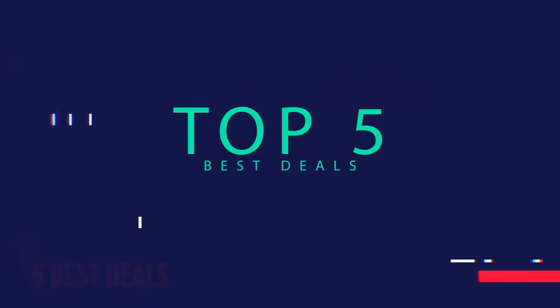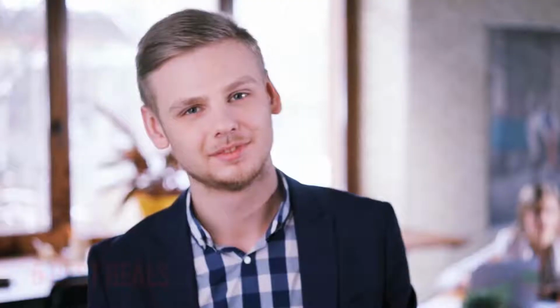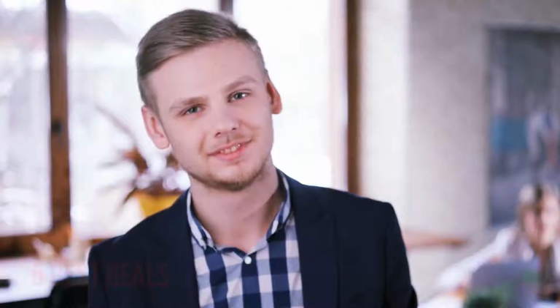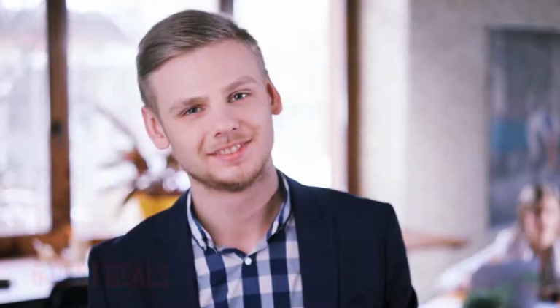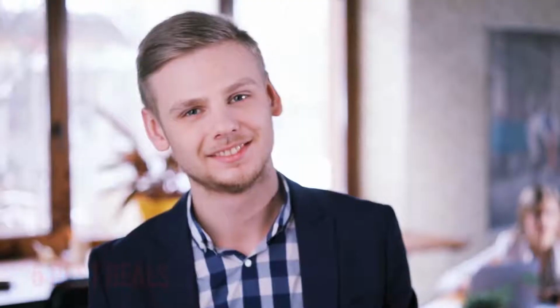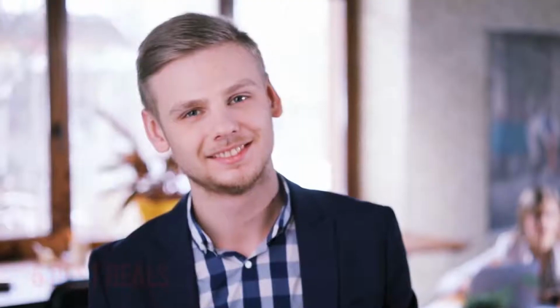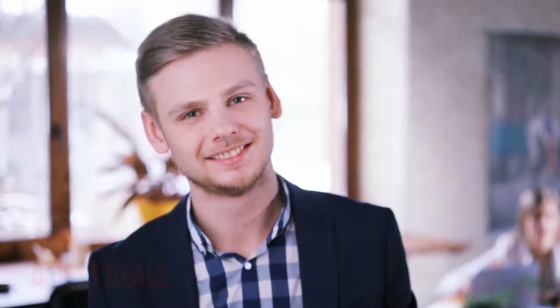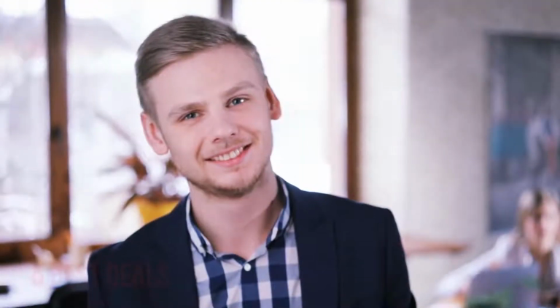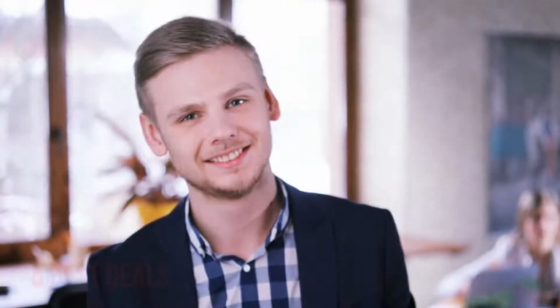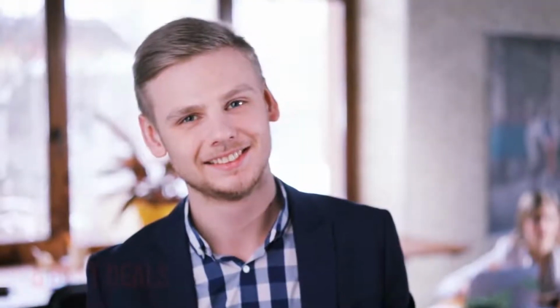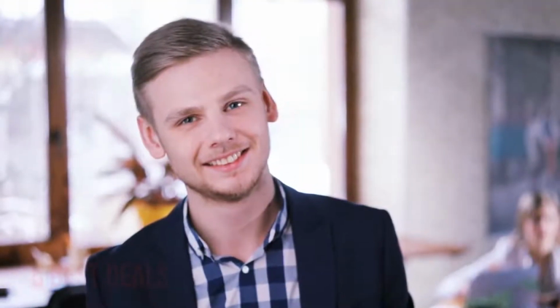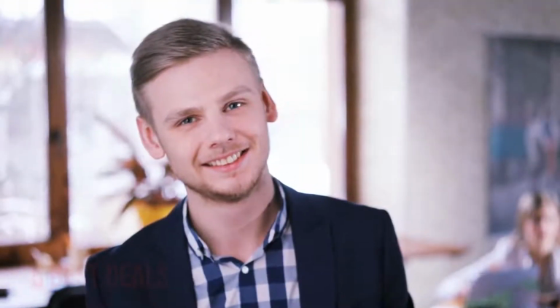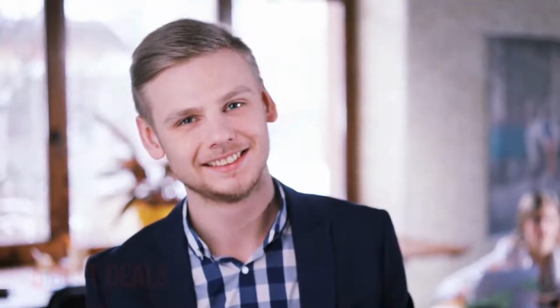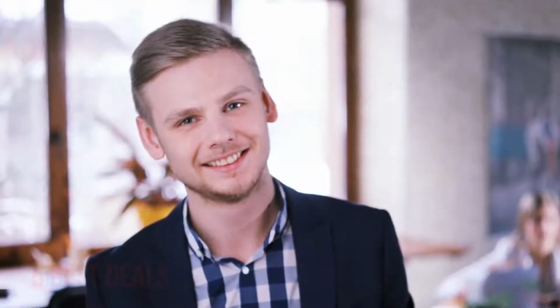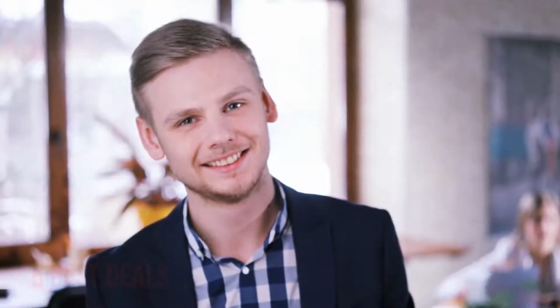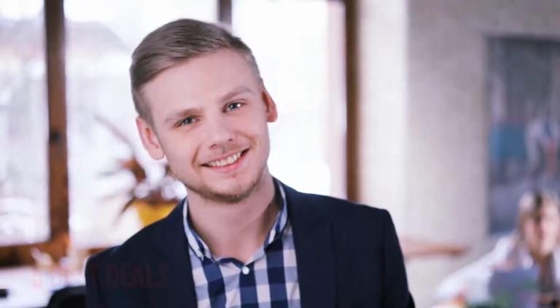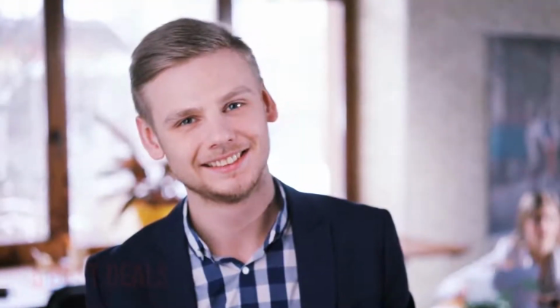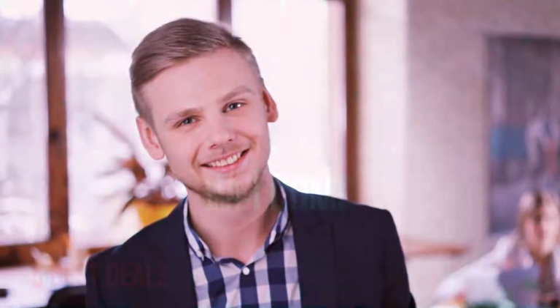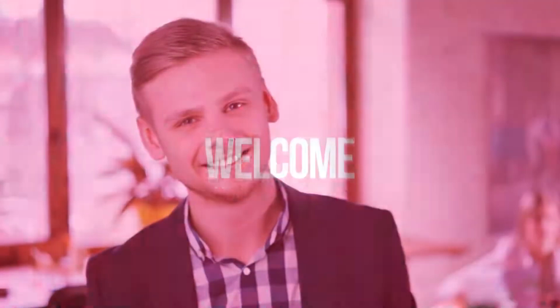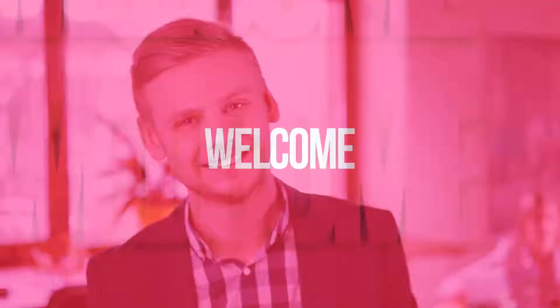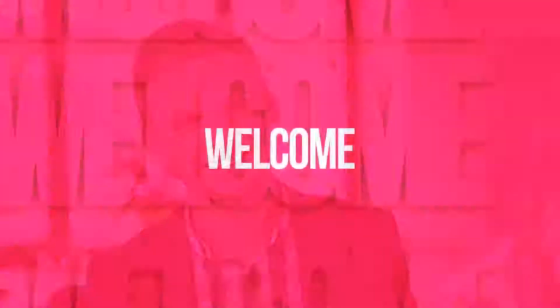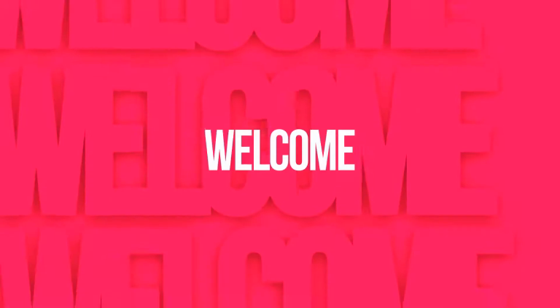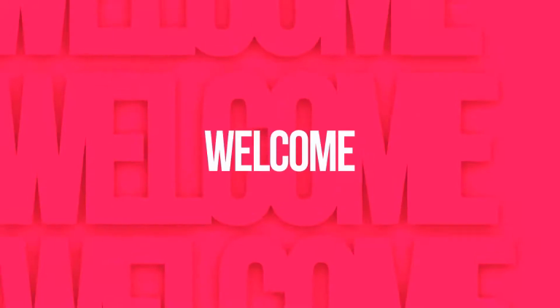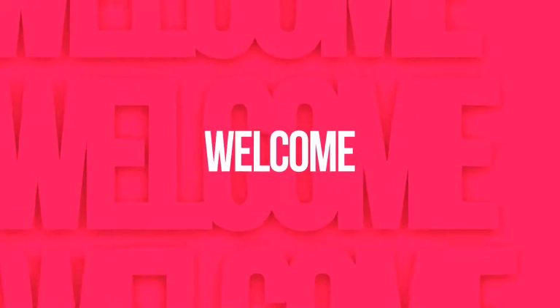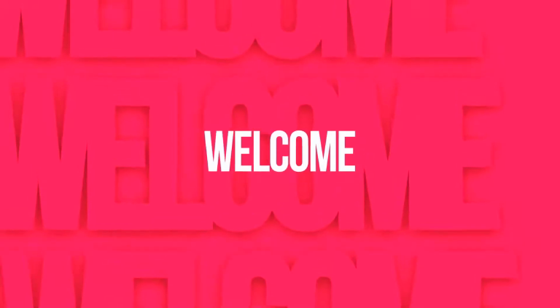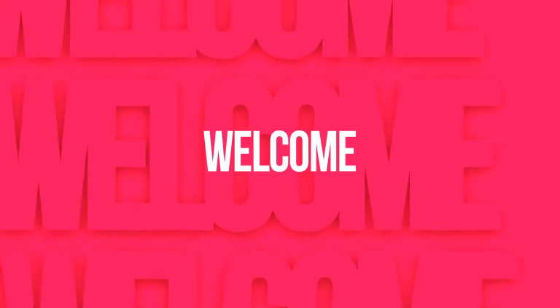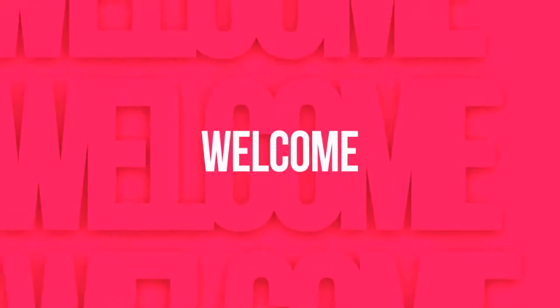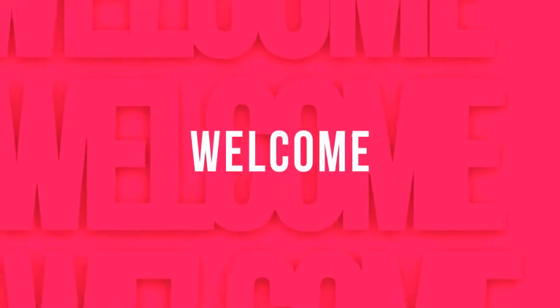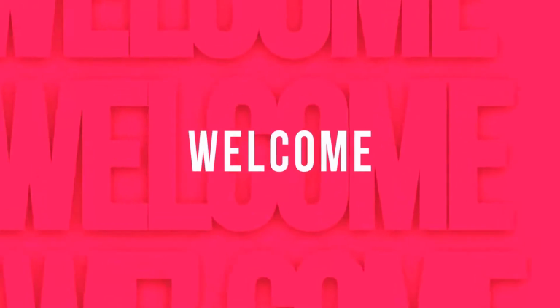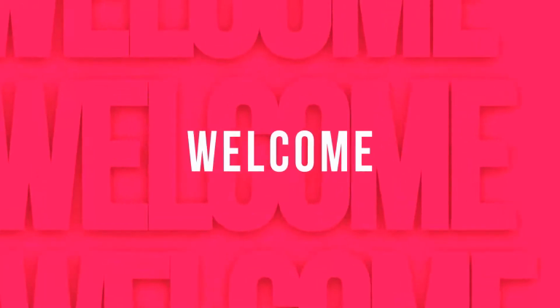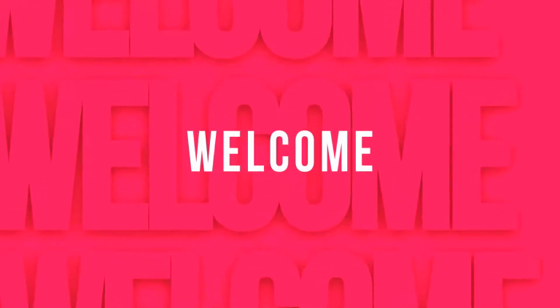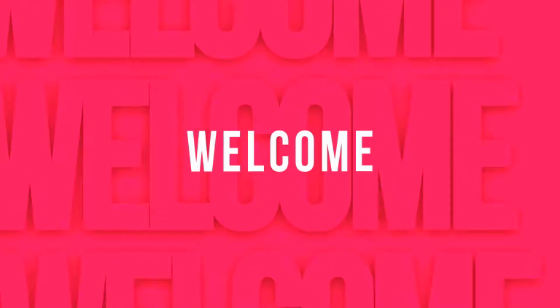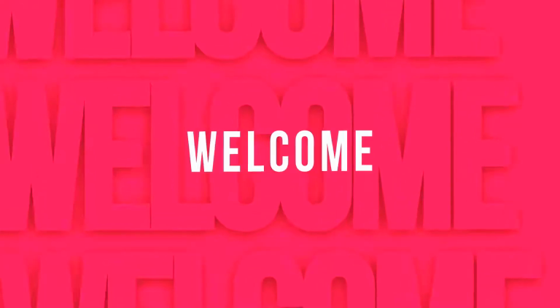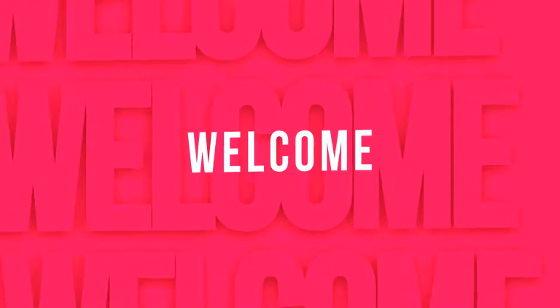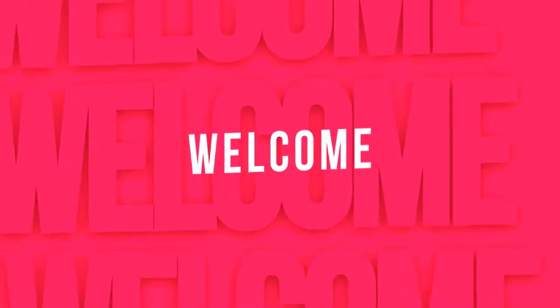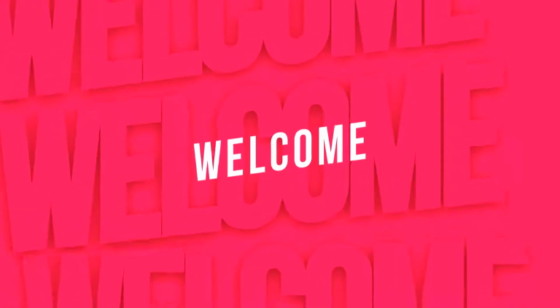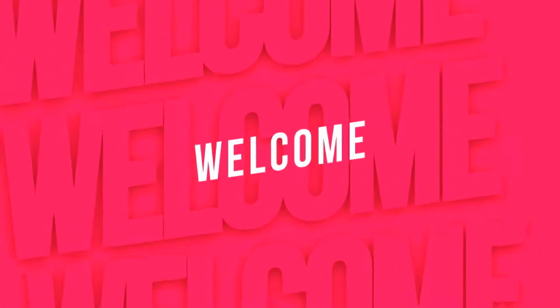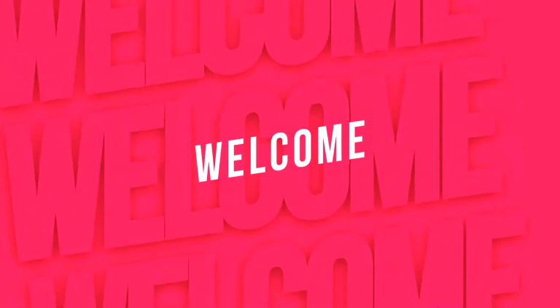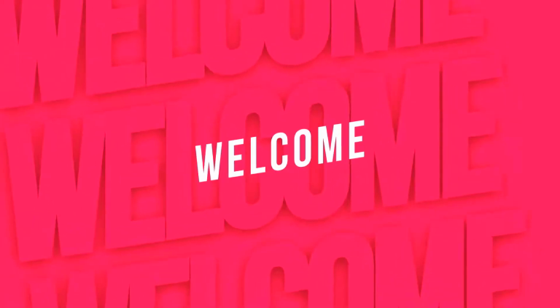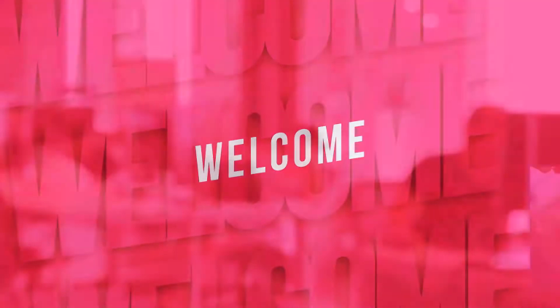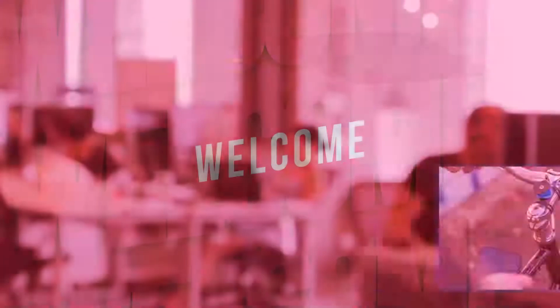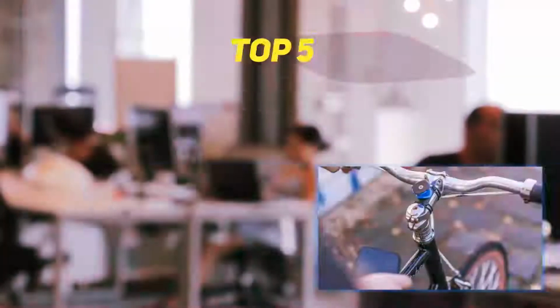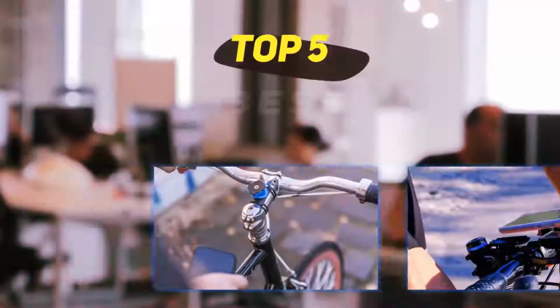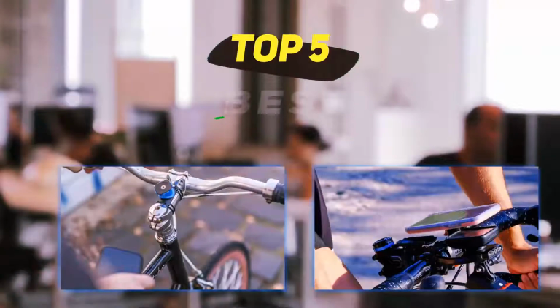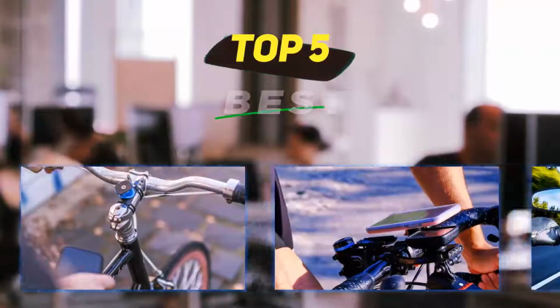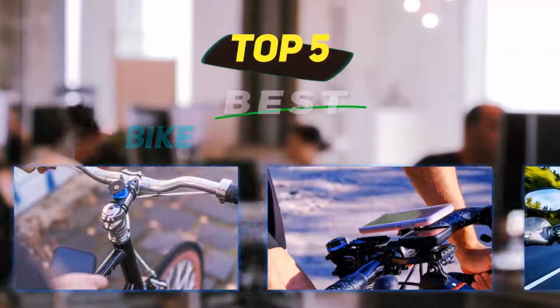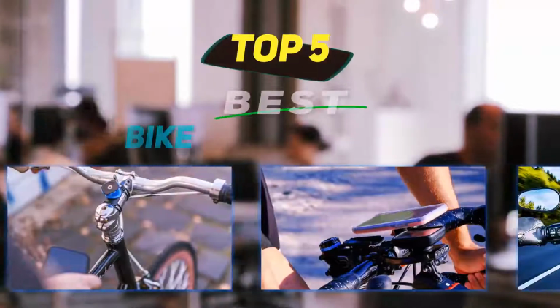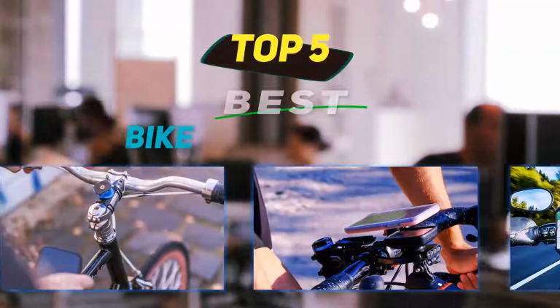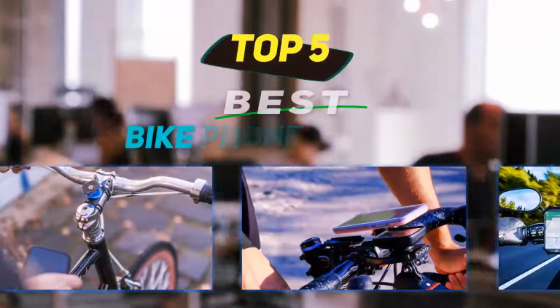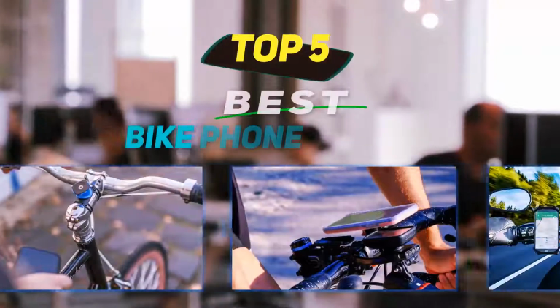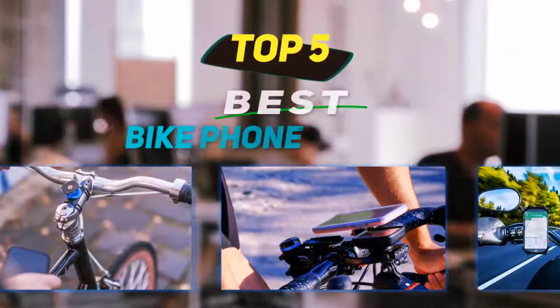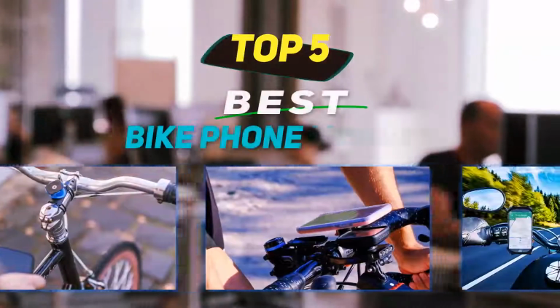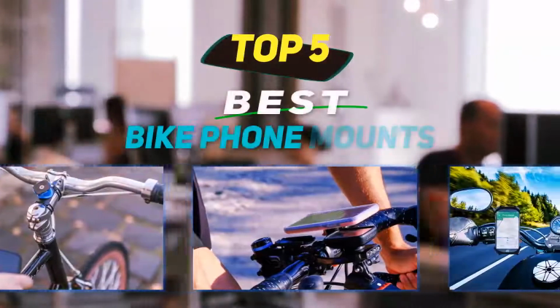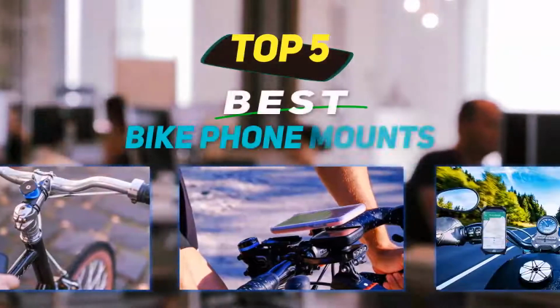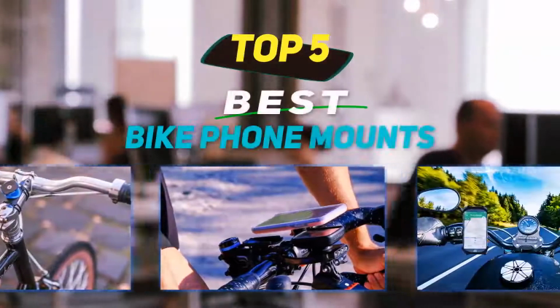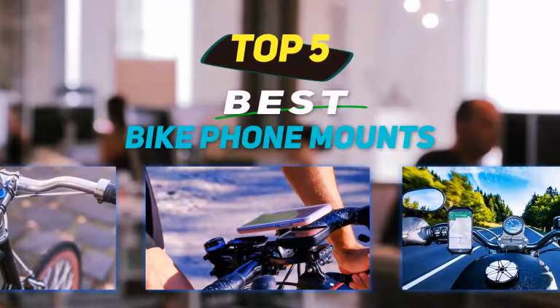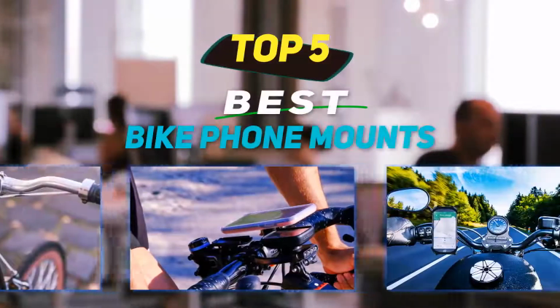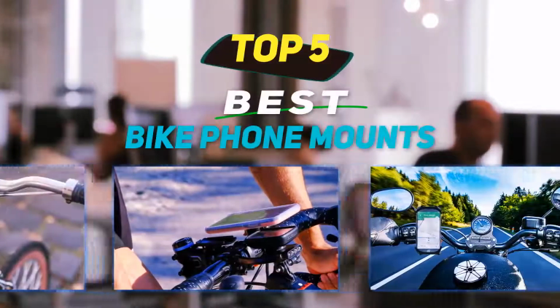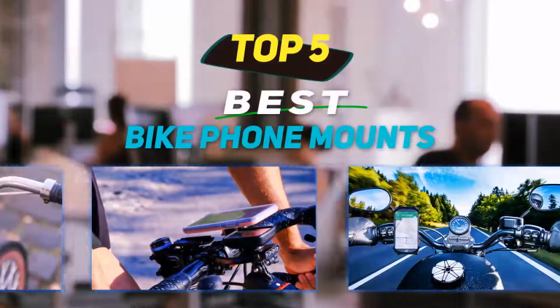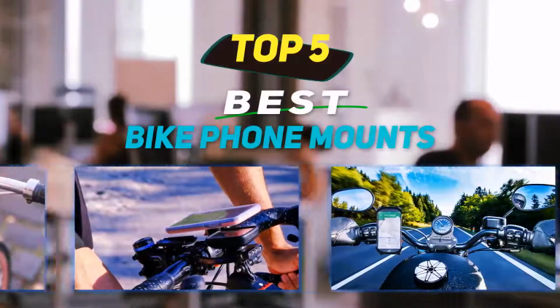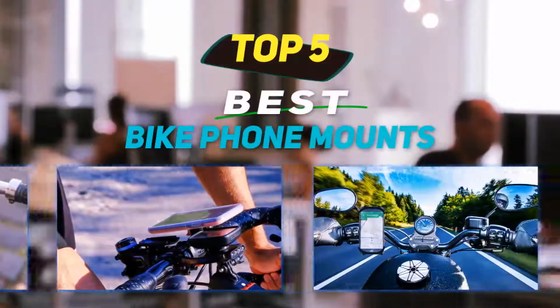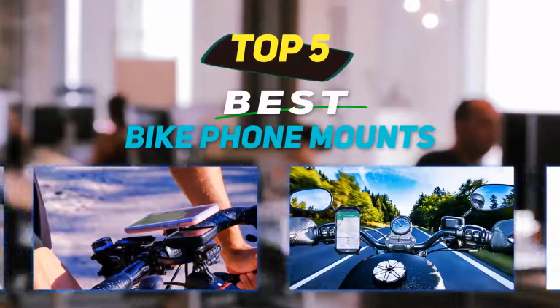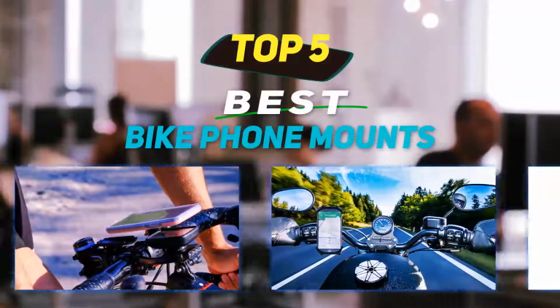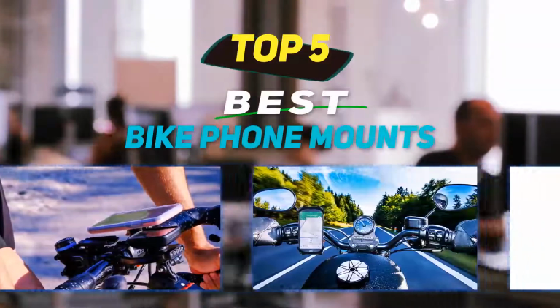Hey guys, welcome back to my channel. In this video, I'm going to talk about the top 5 best bike phone mounts.